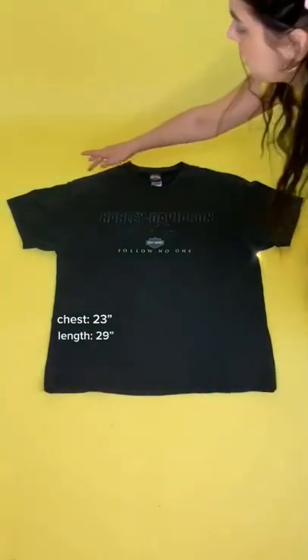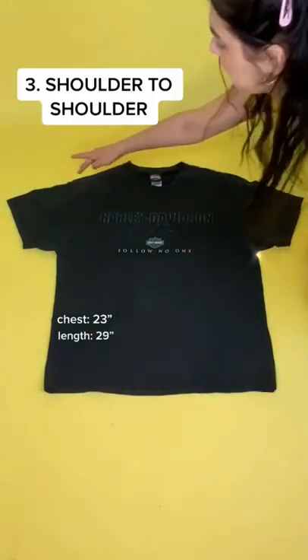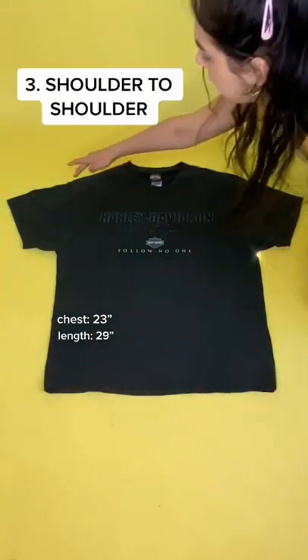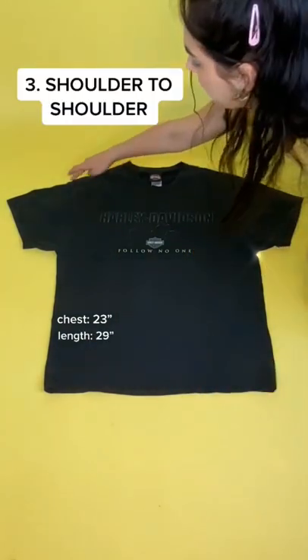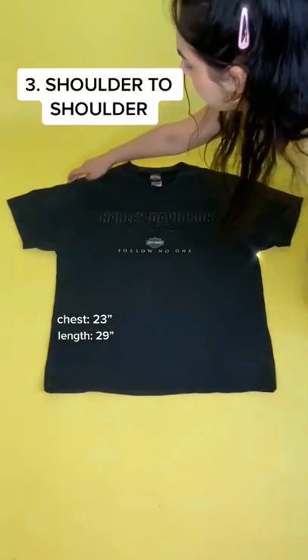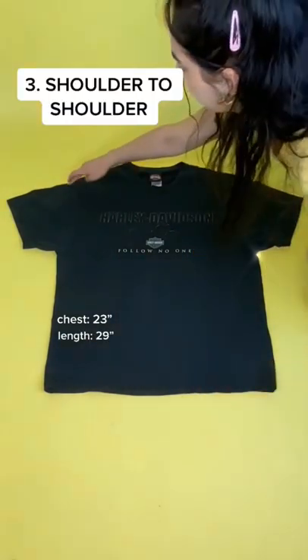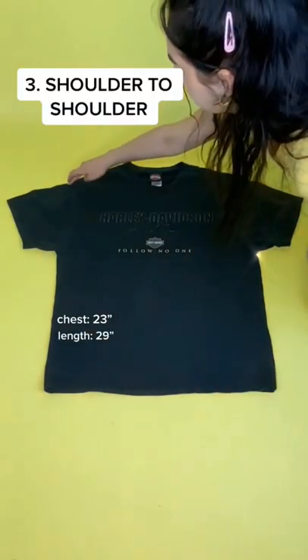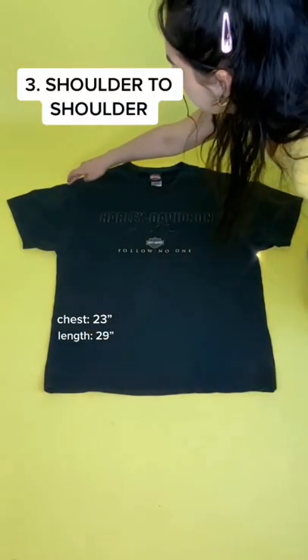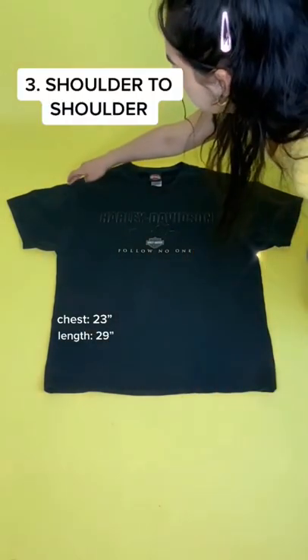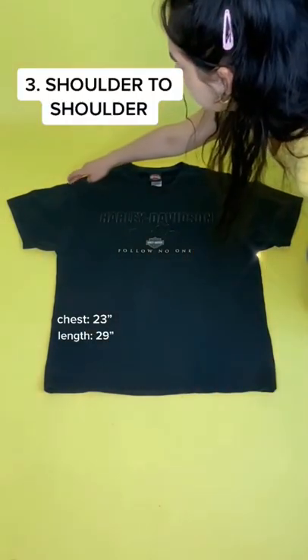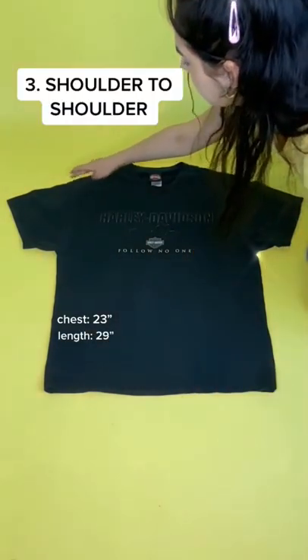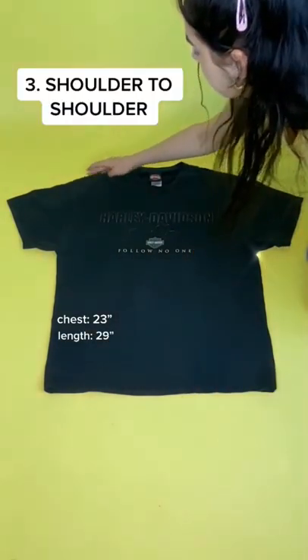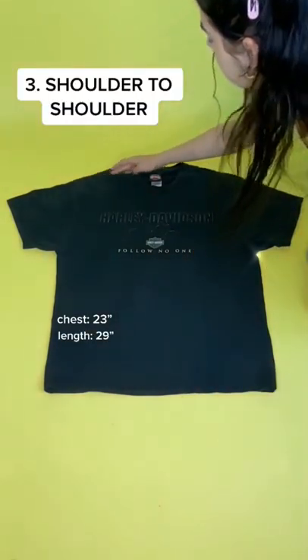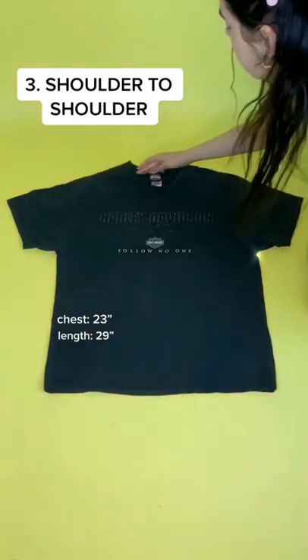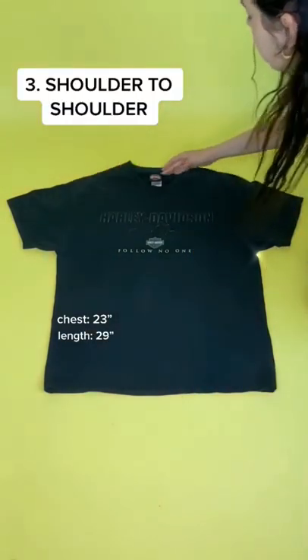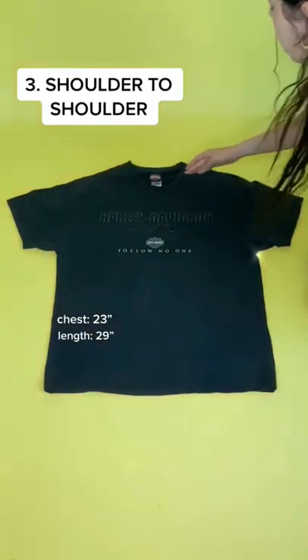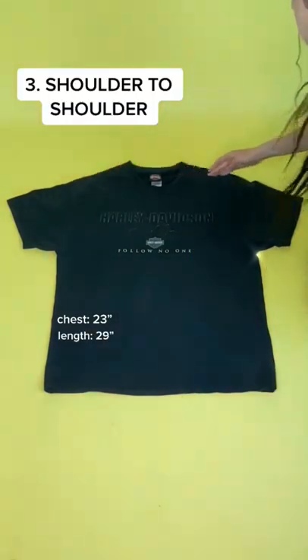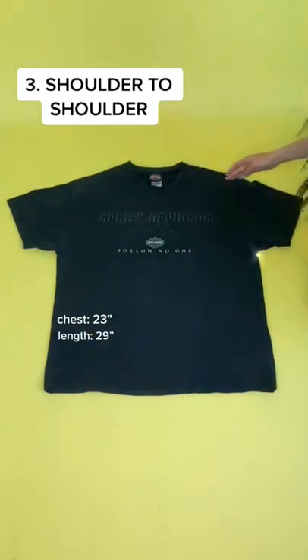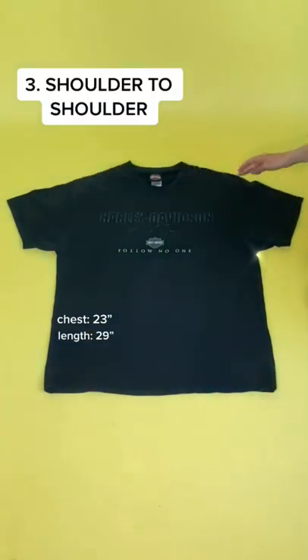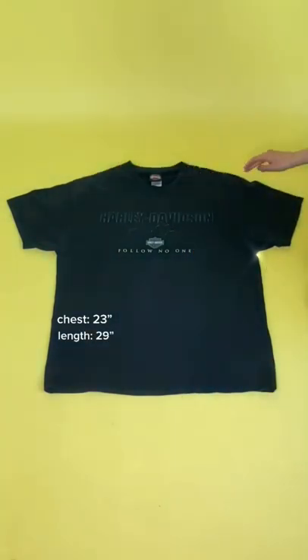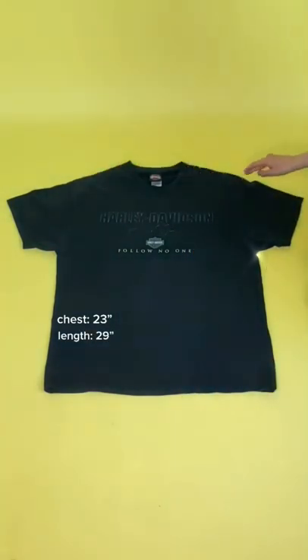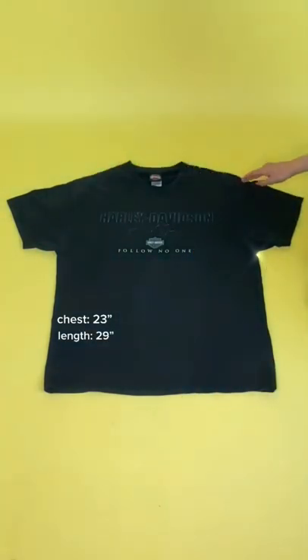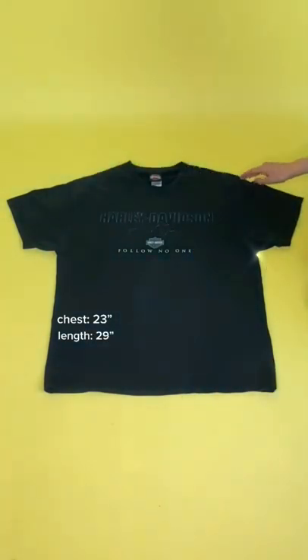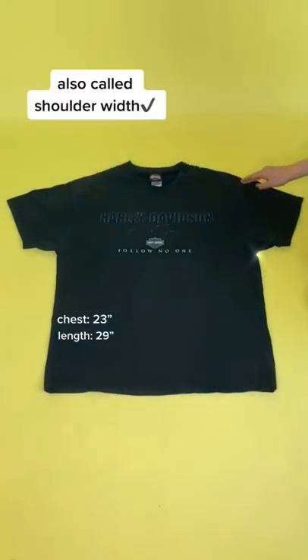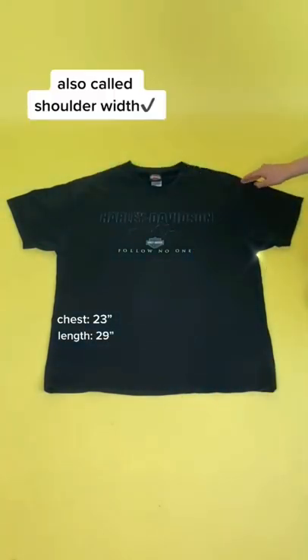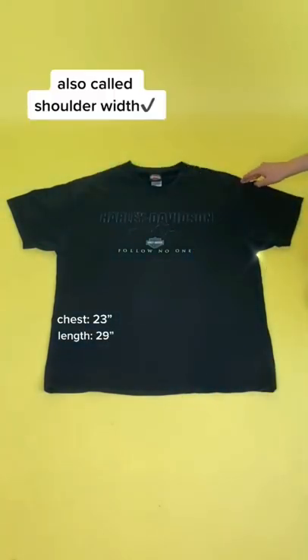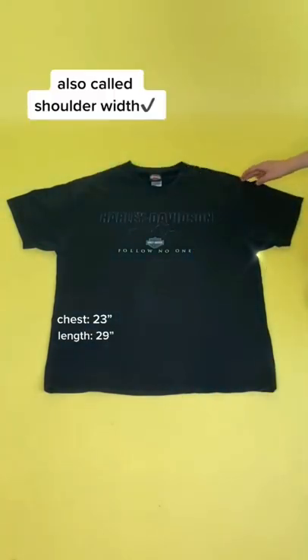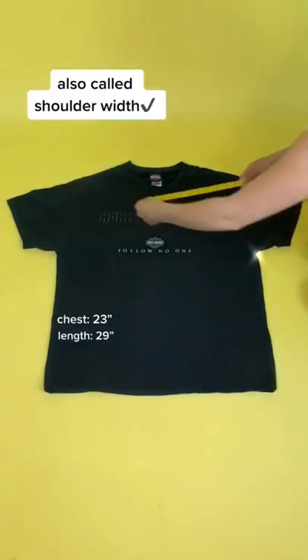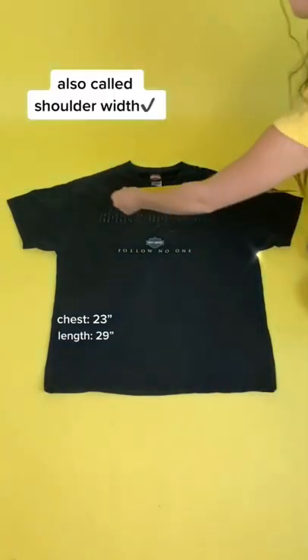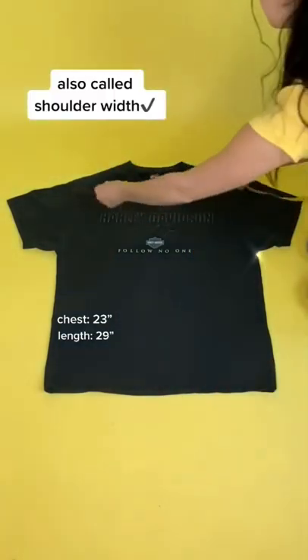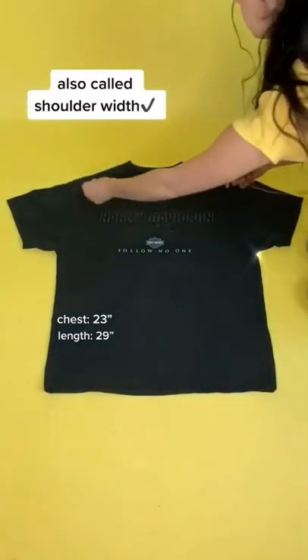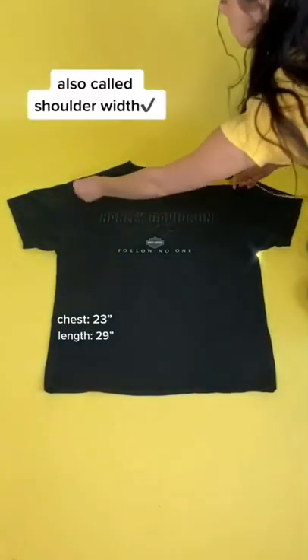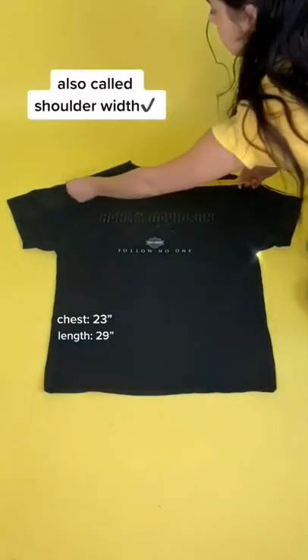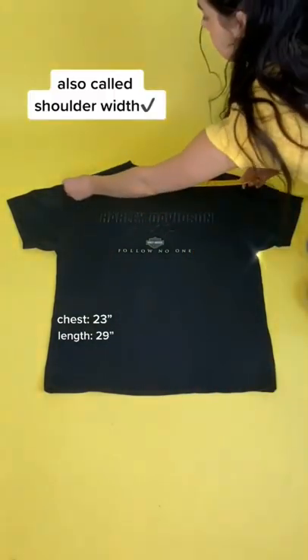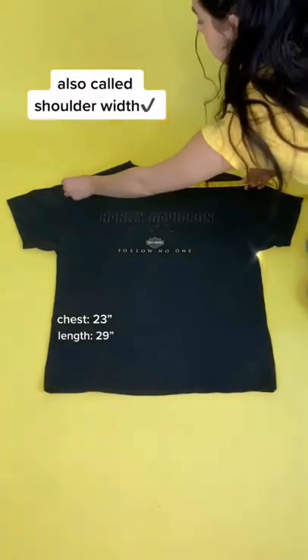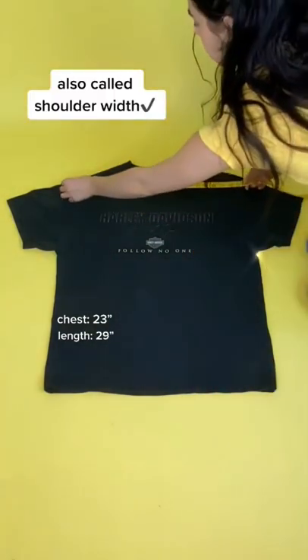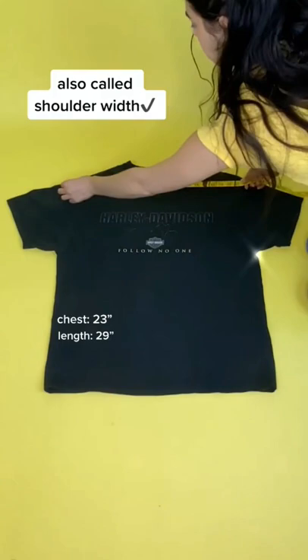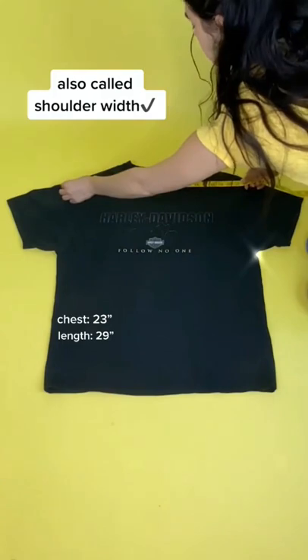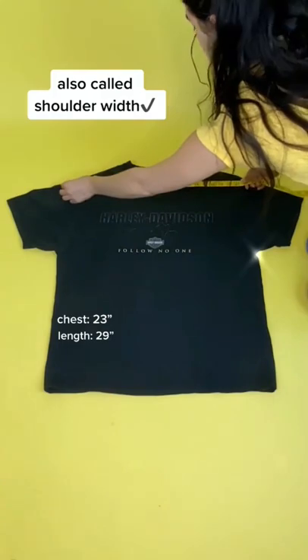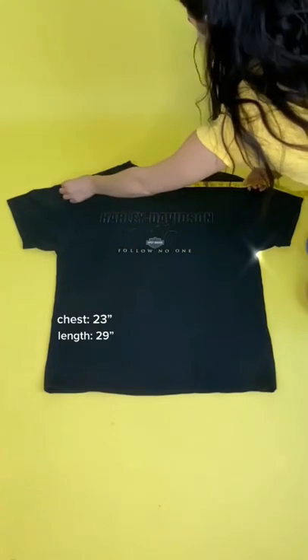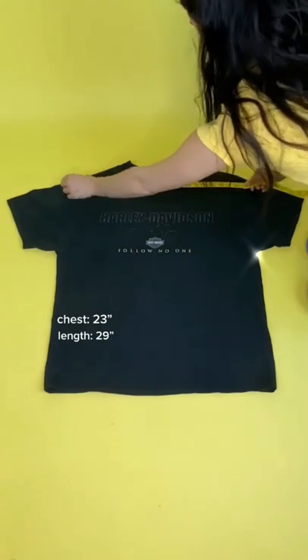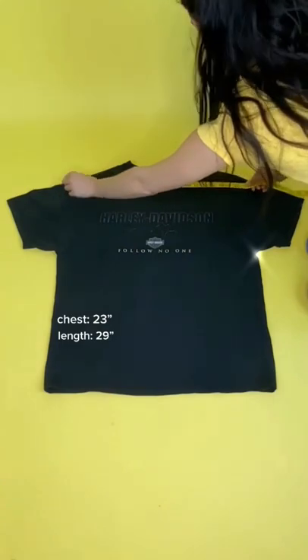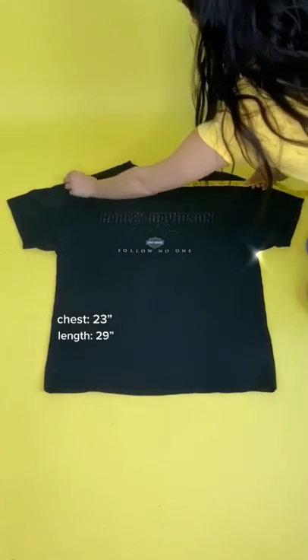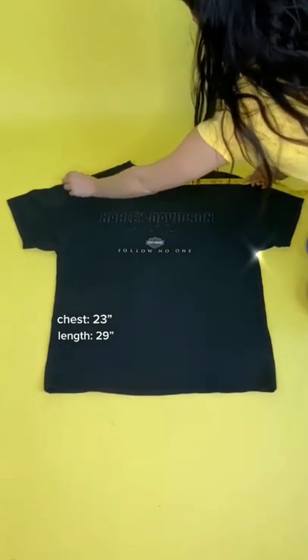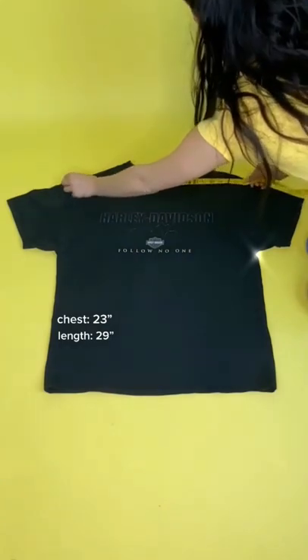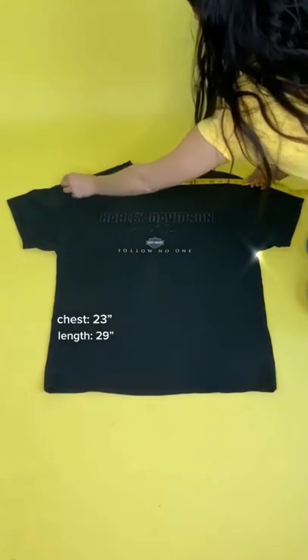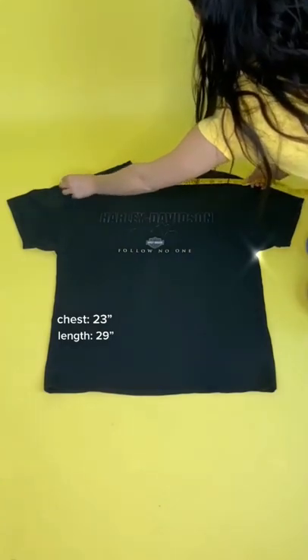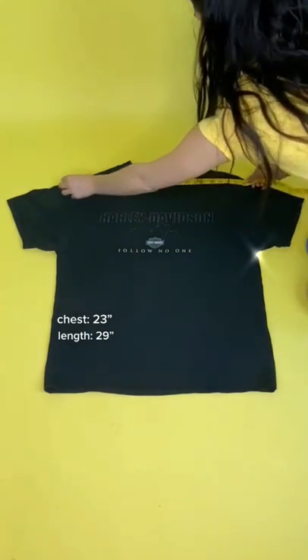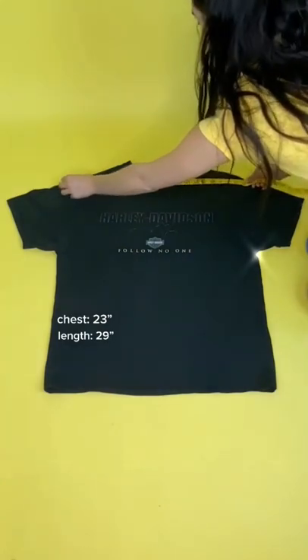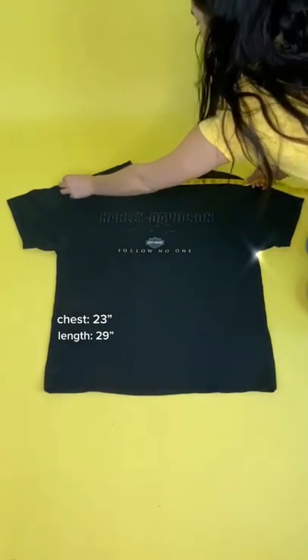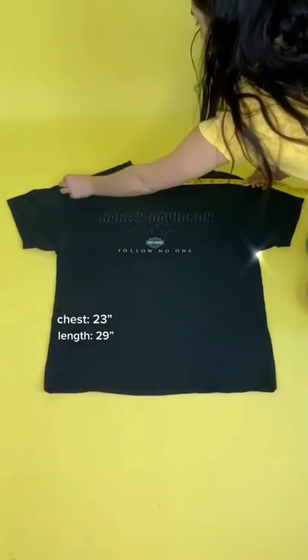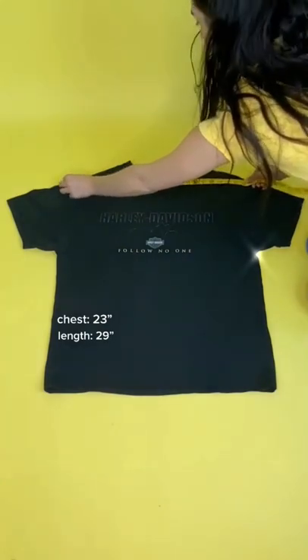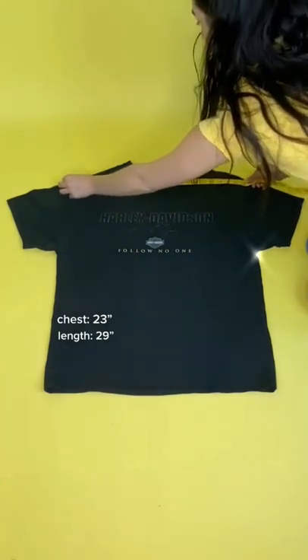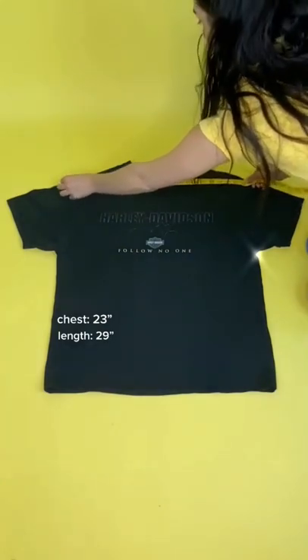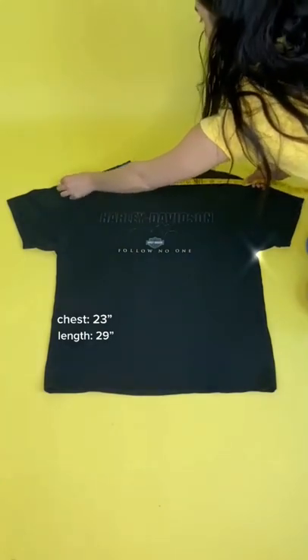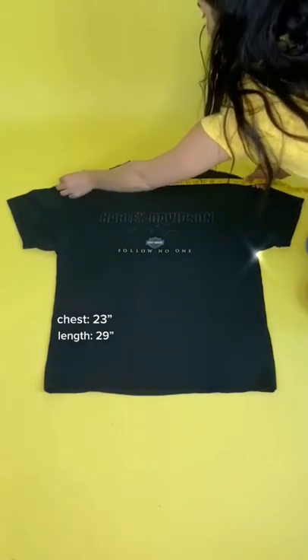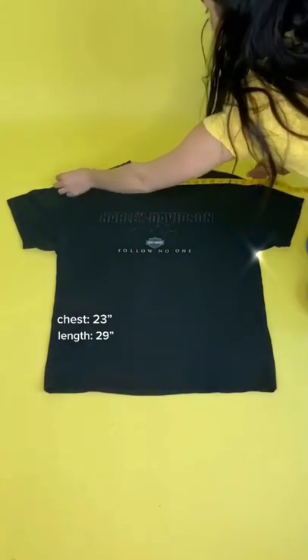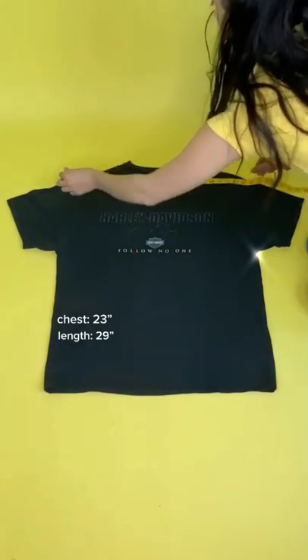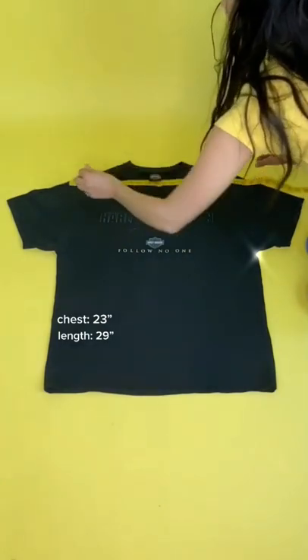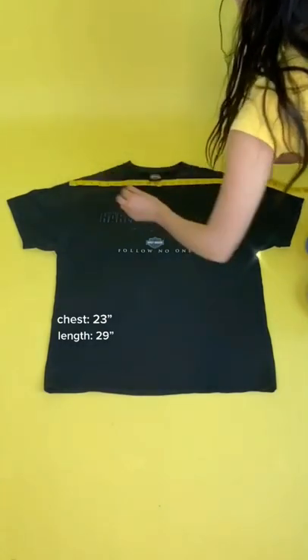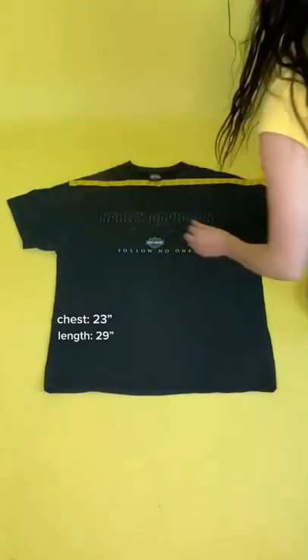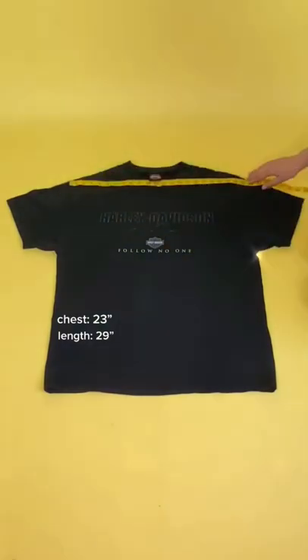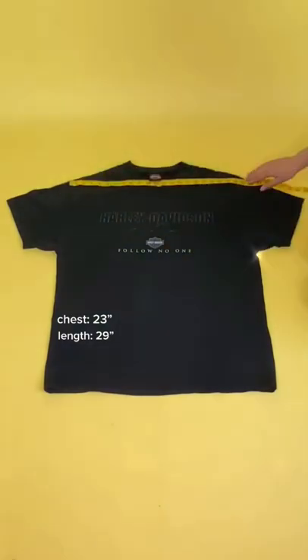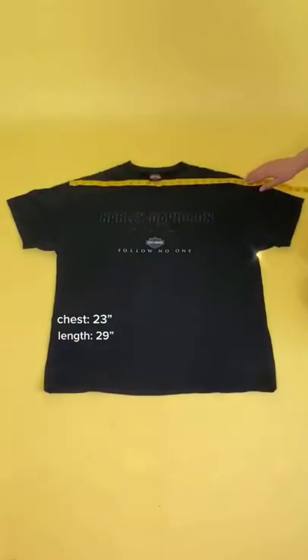Now is shoulder to shoulder, which measures the distance between the top points of each shoulder. On our shirt, this measurement is 22 inches.